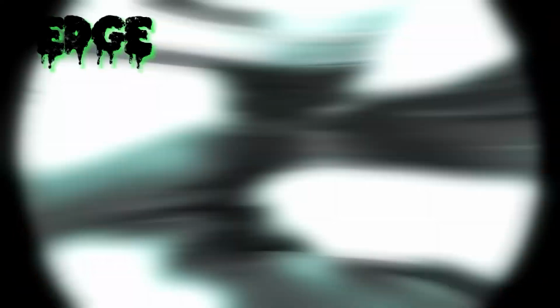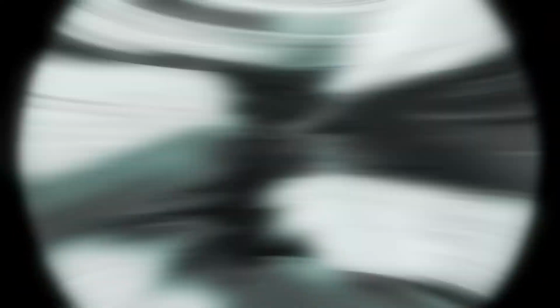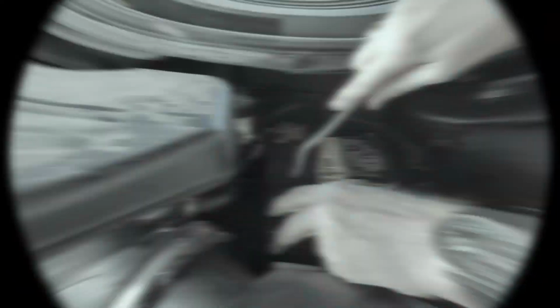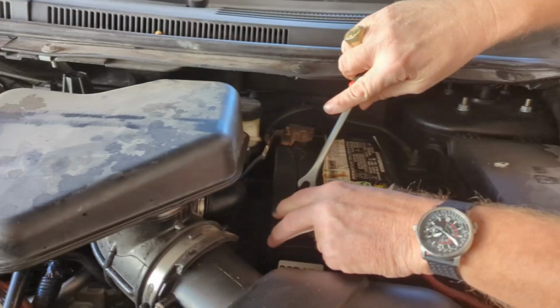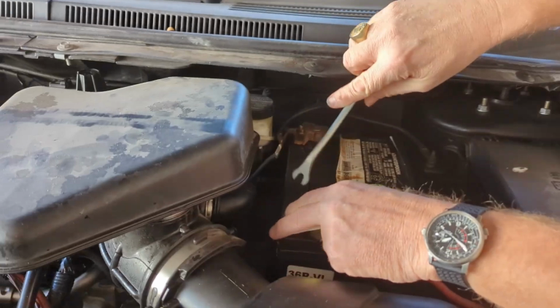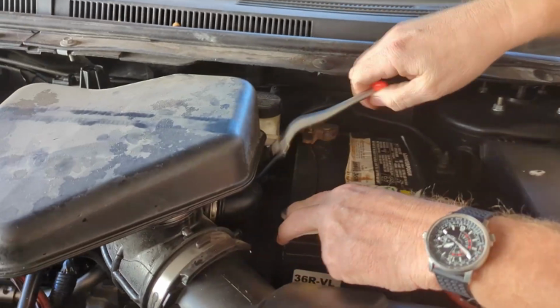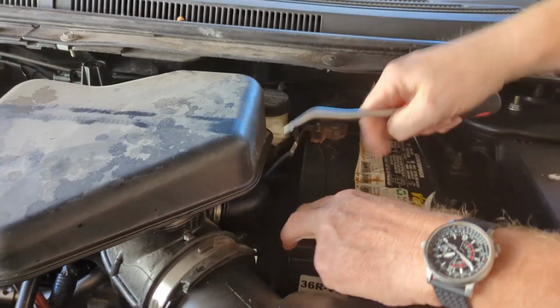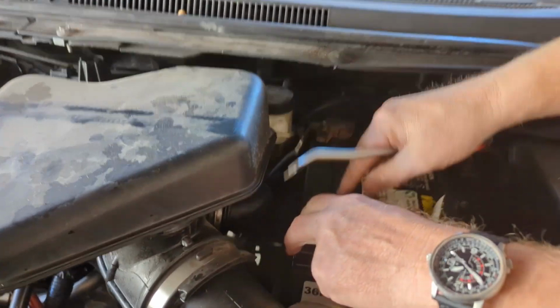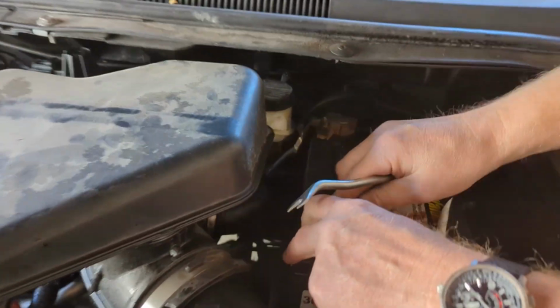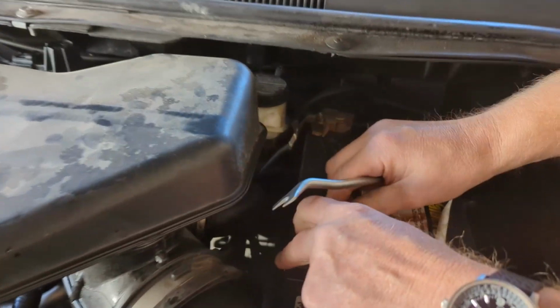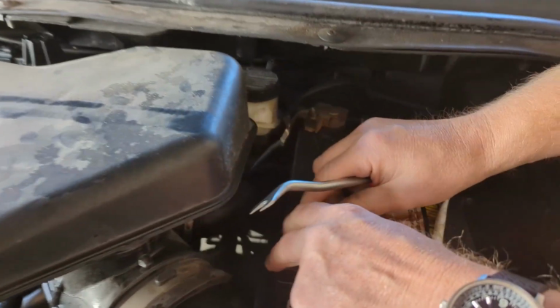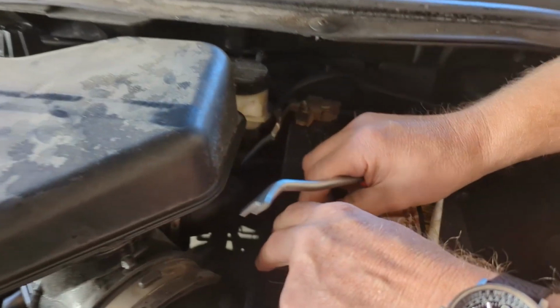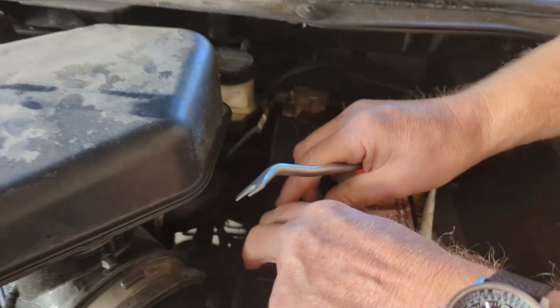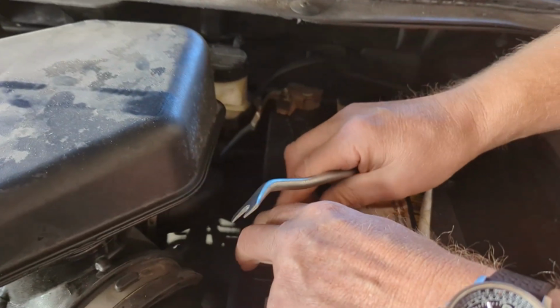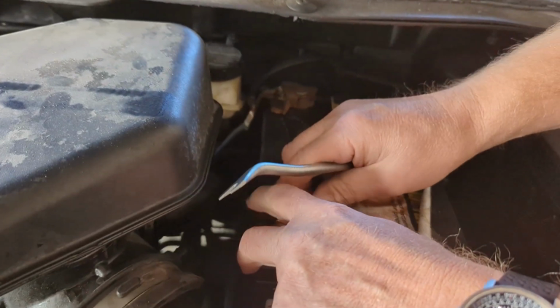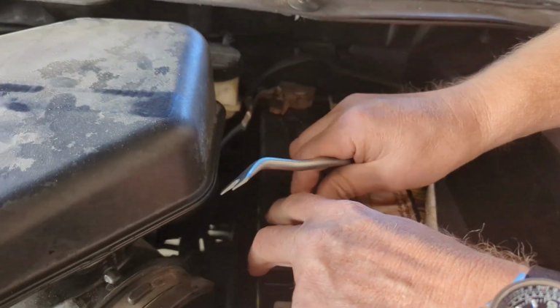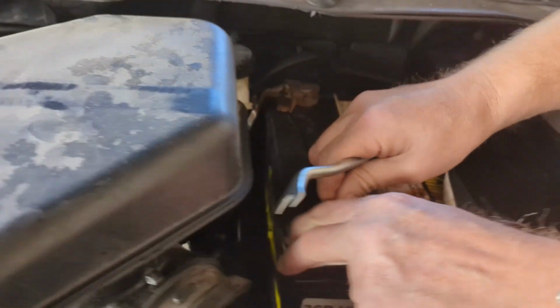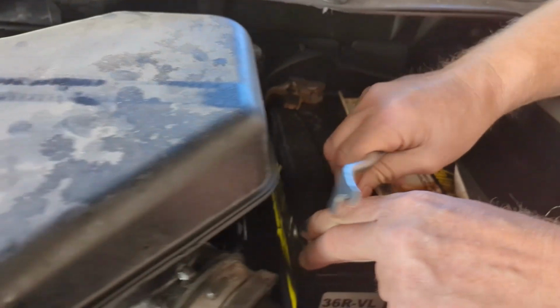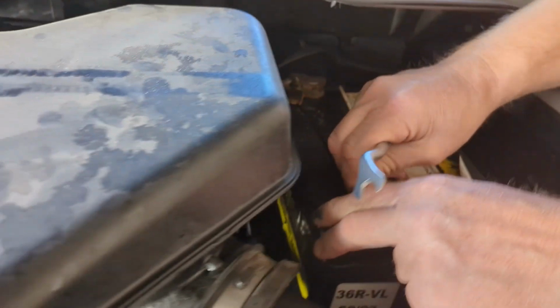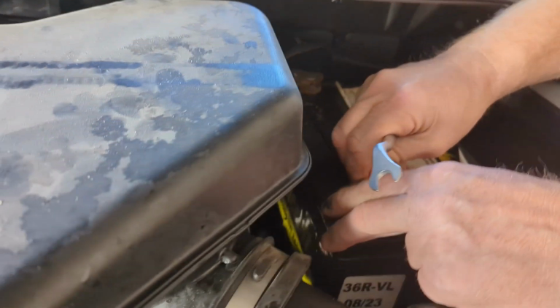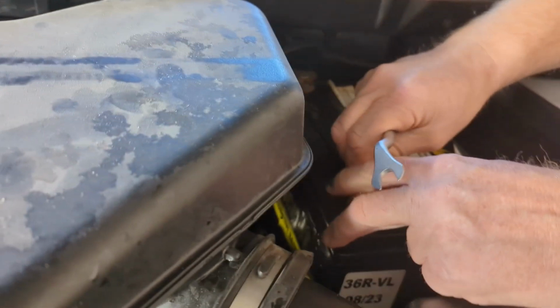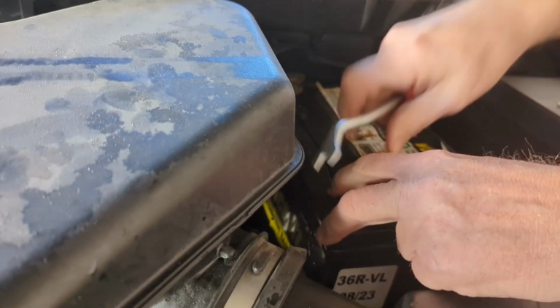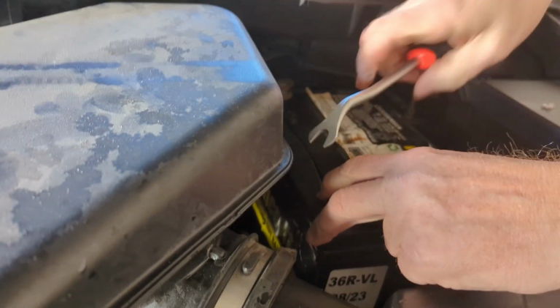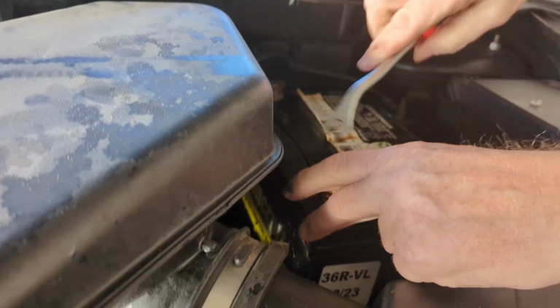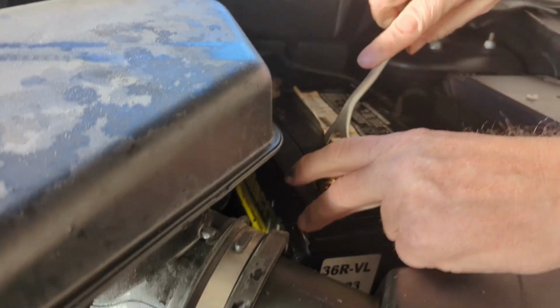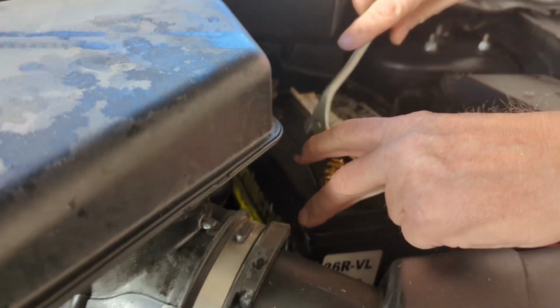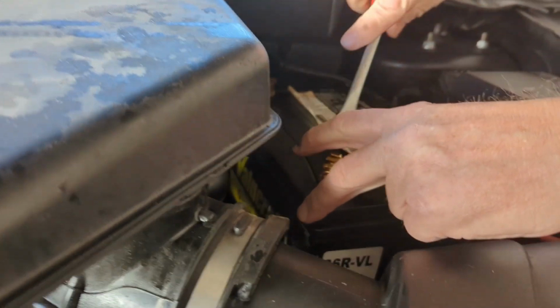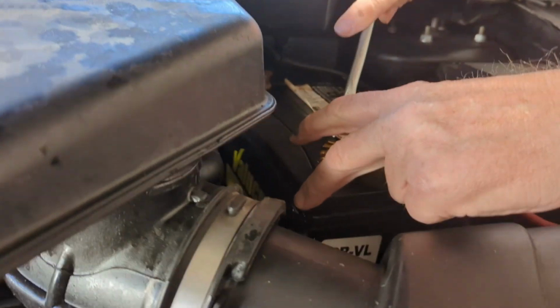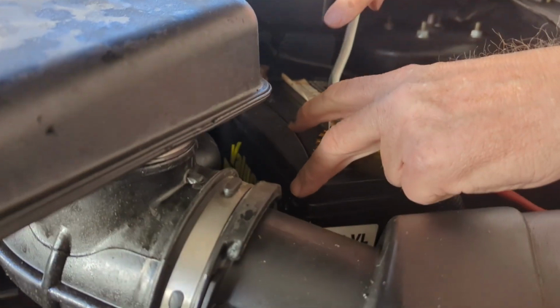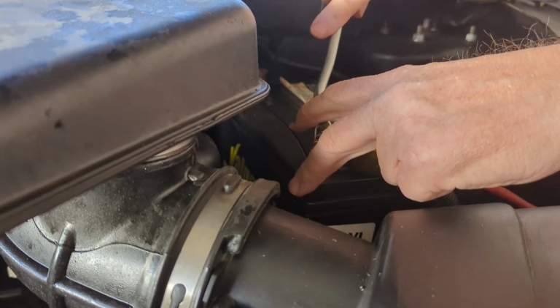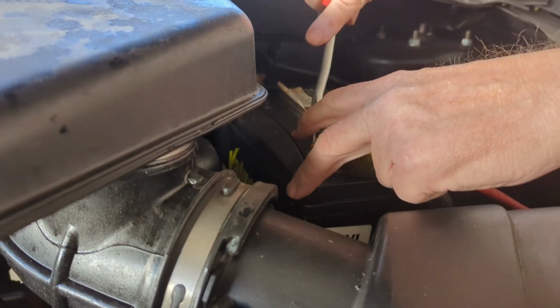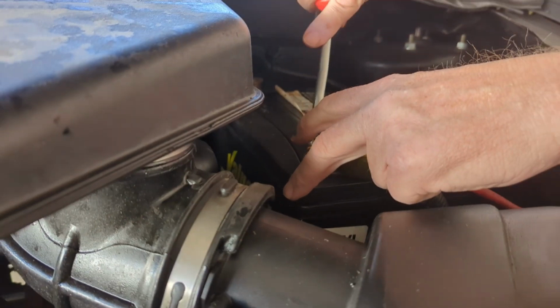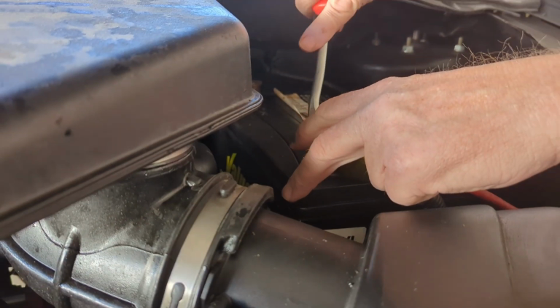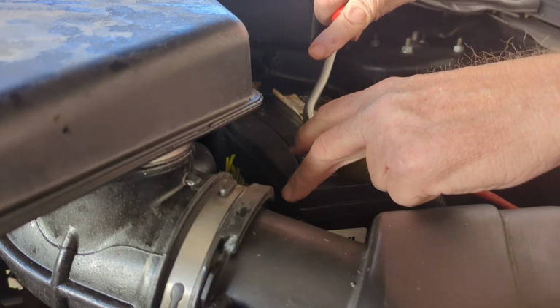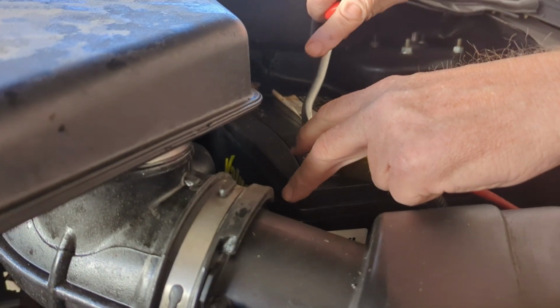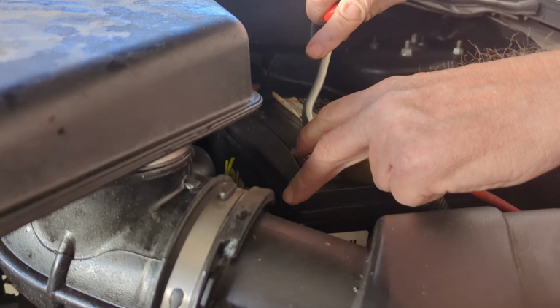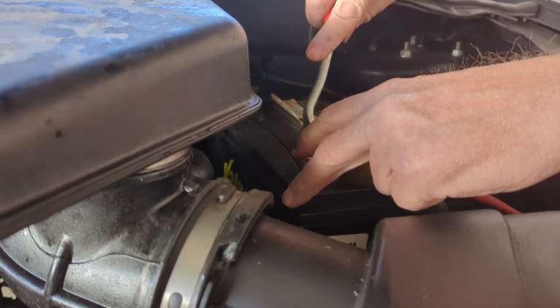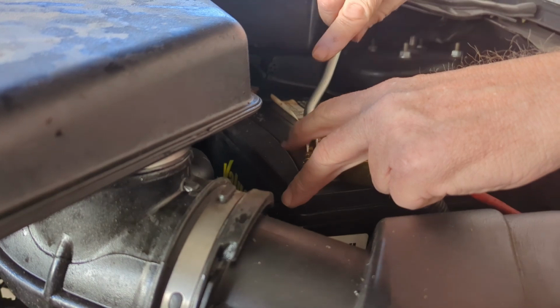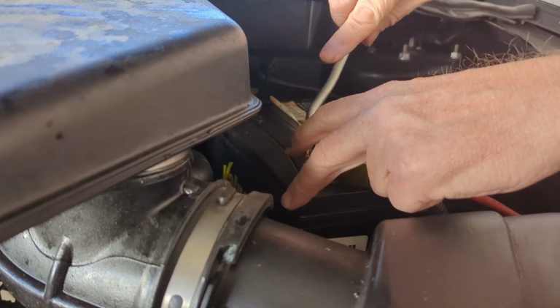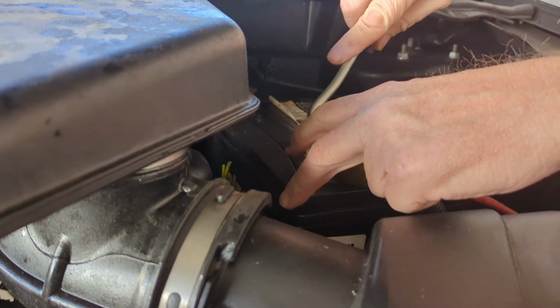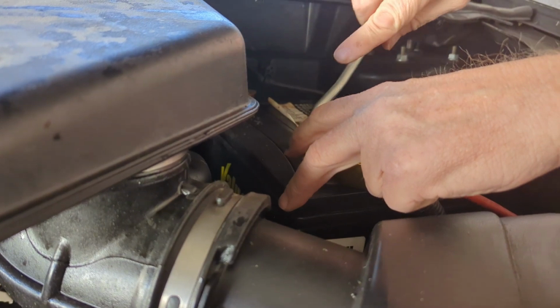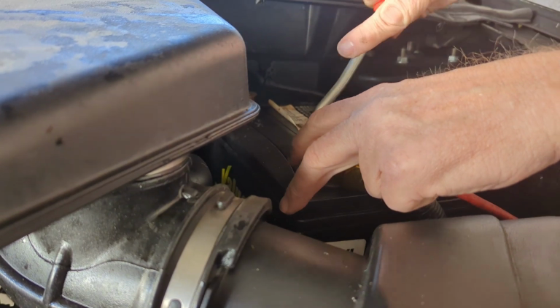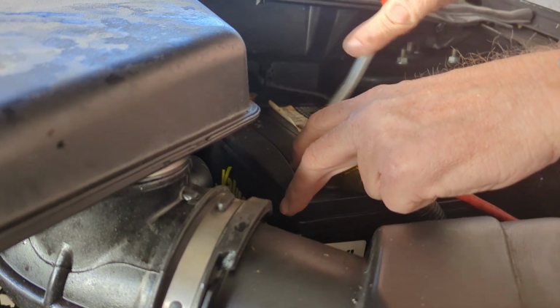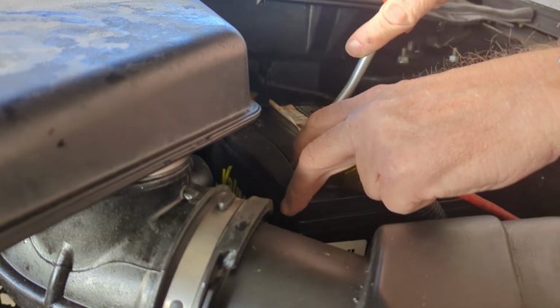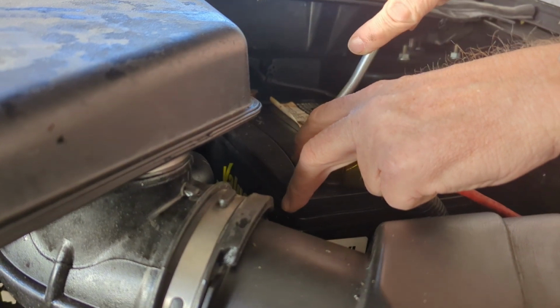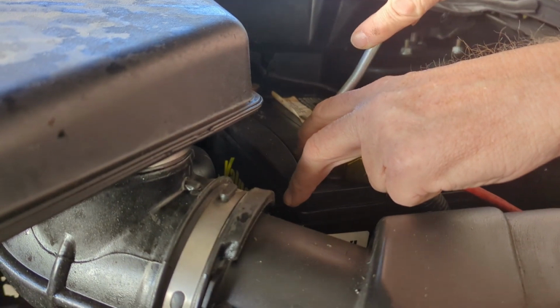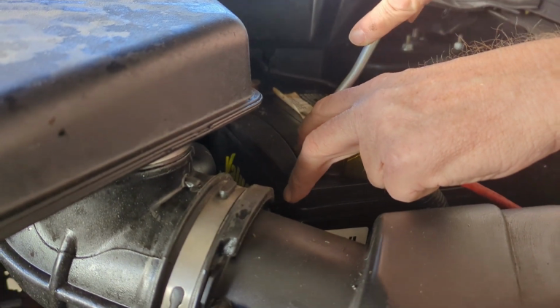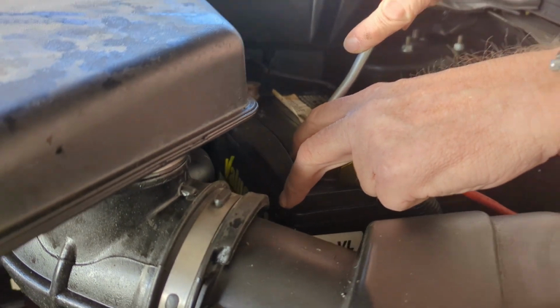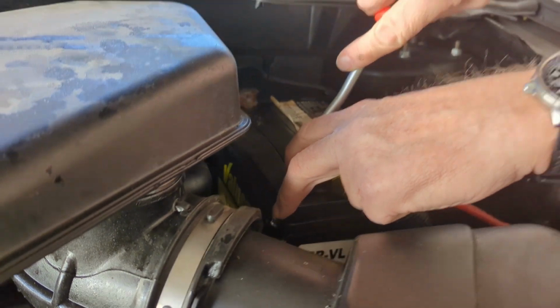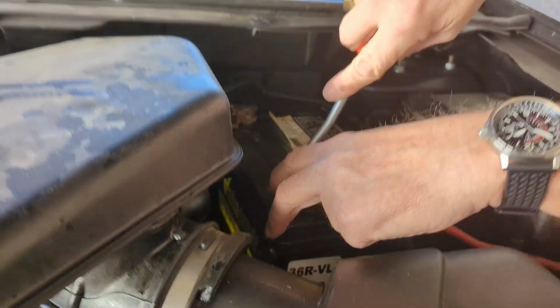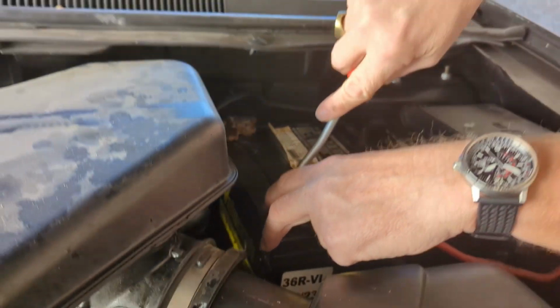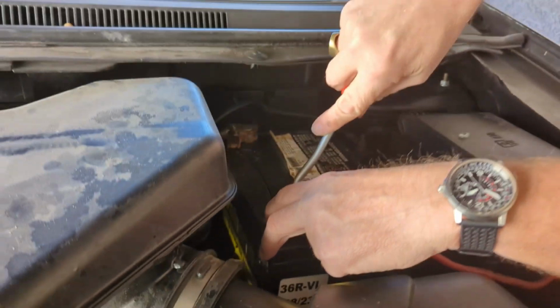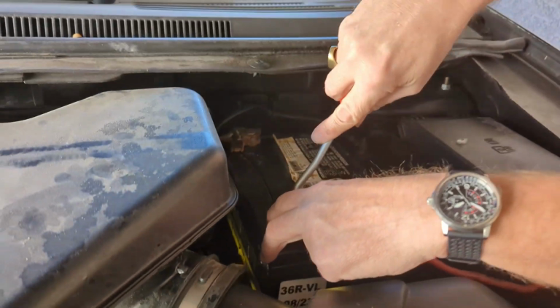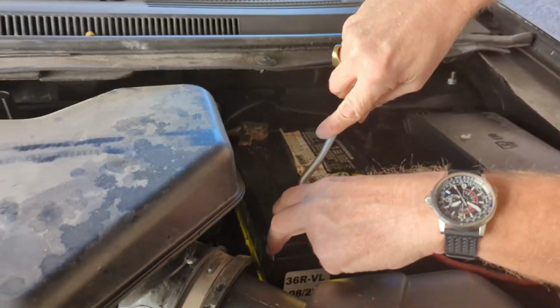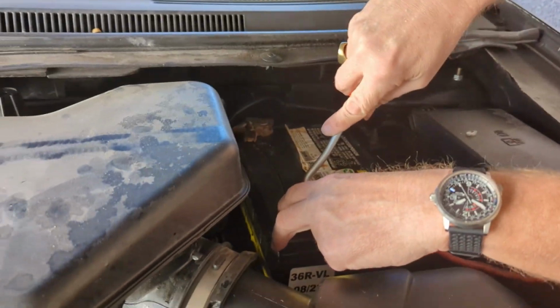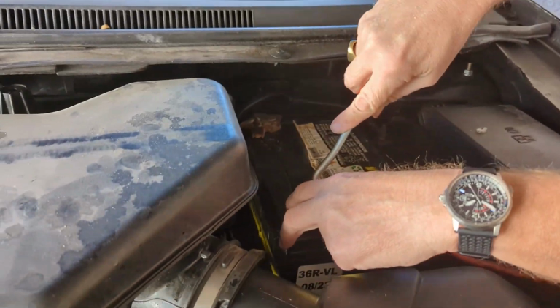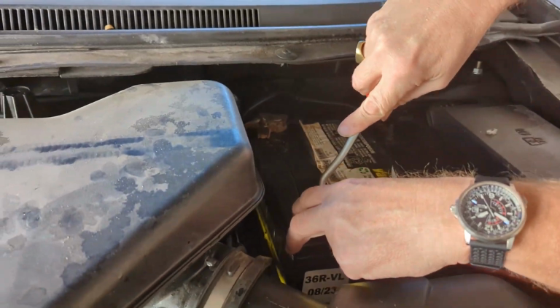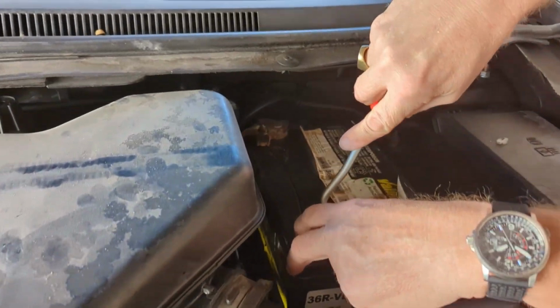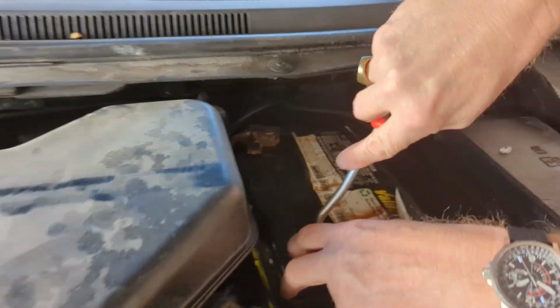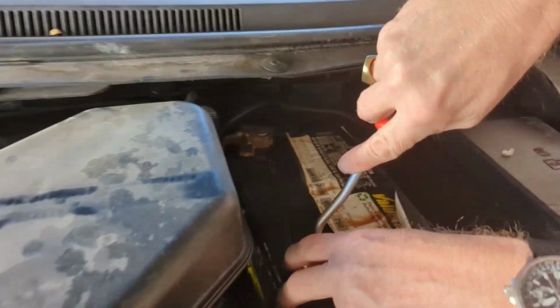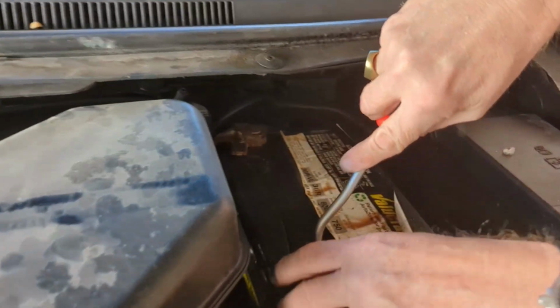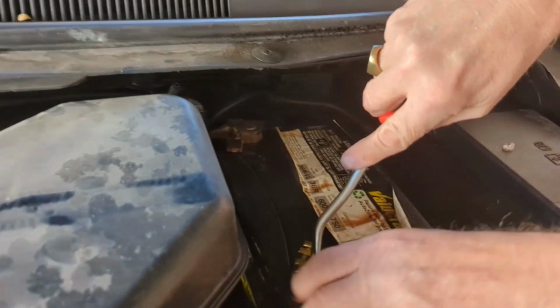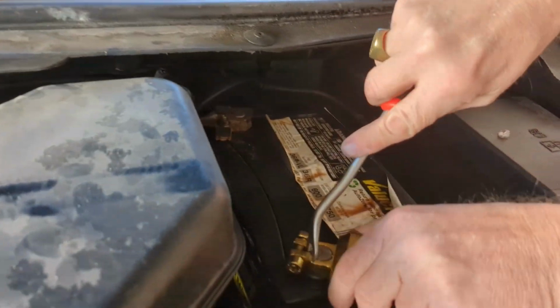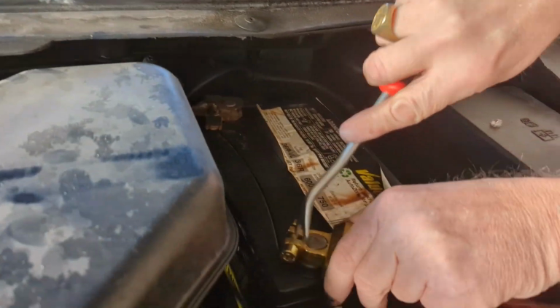Always disconnect the battery — don't get shocked like me. You should be doing the negative first, but the positive is right here, so we're just going to do the positive.